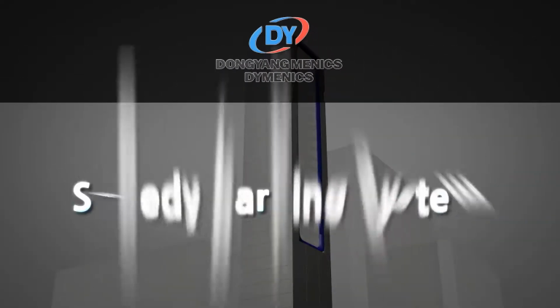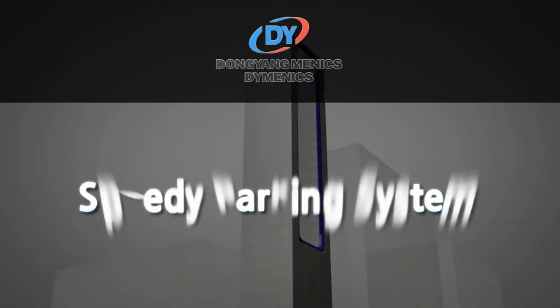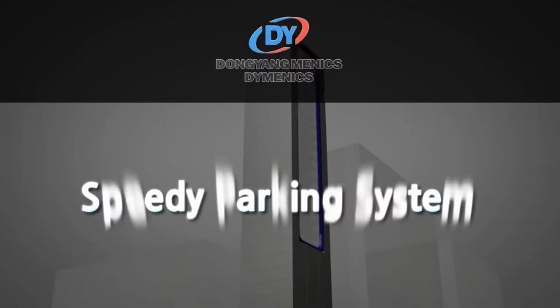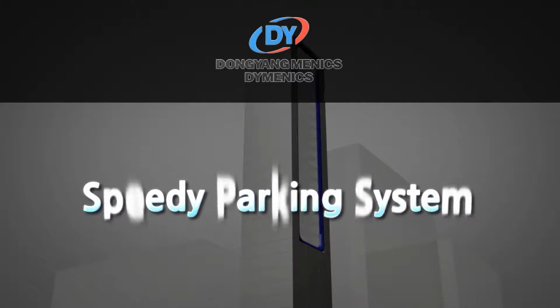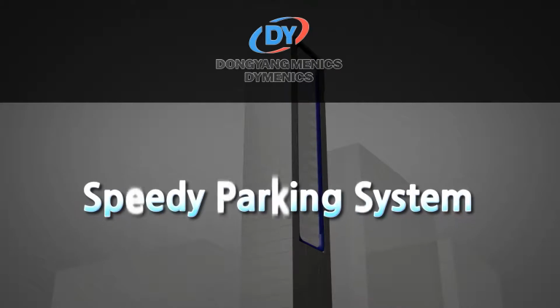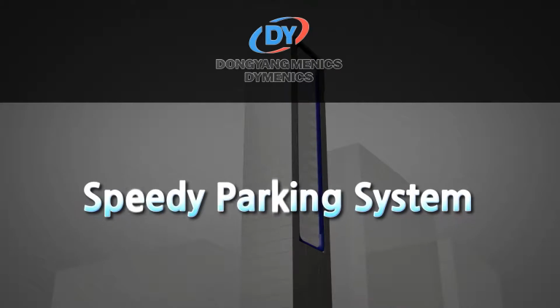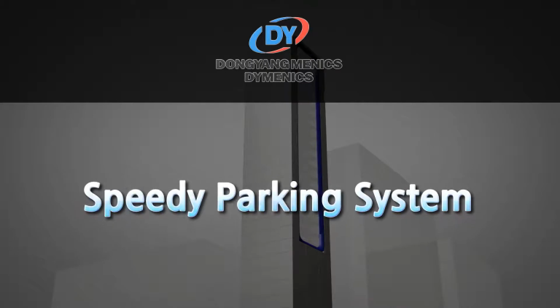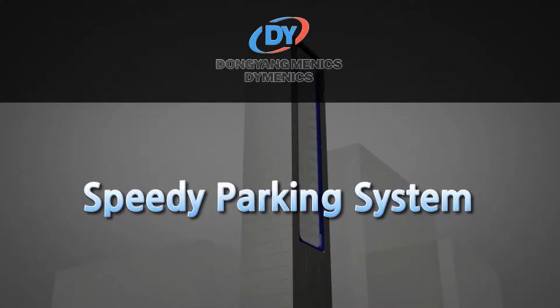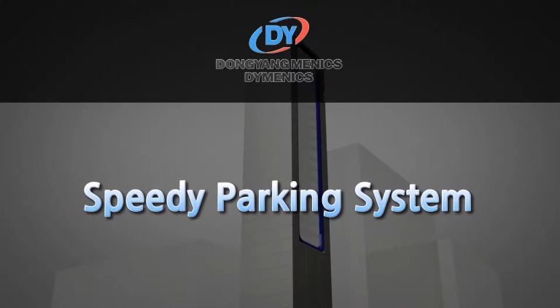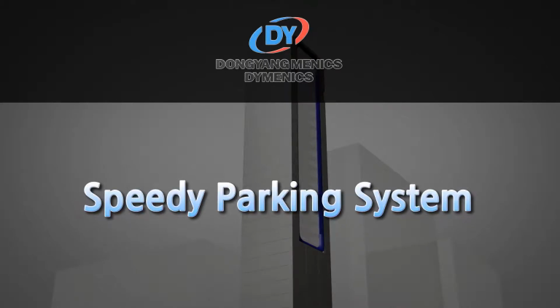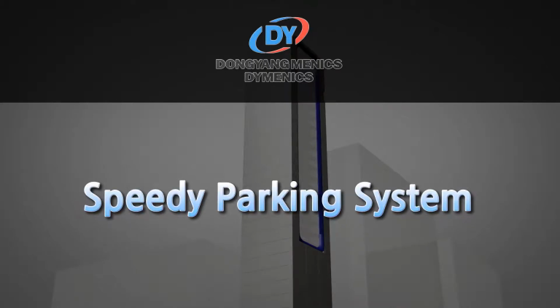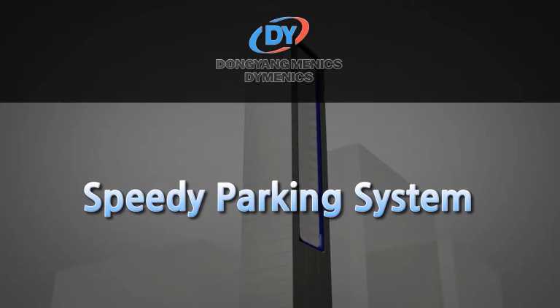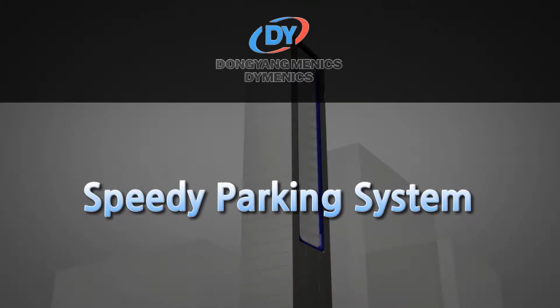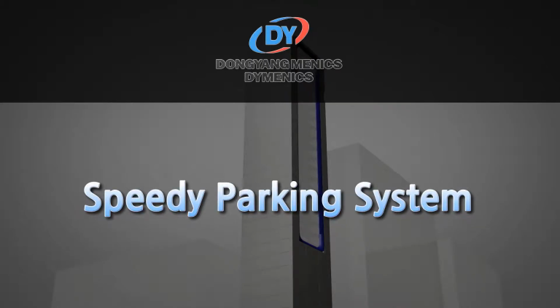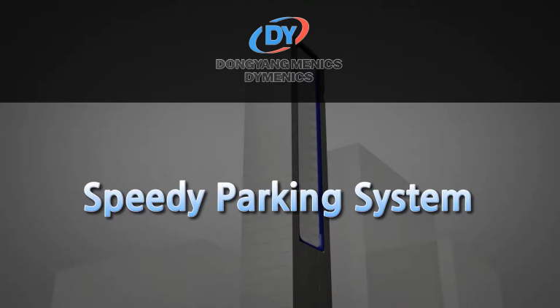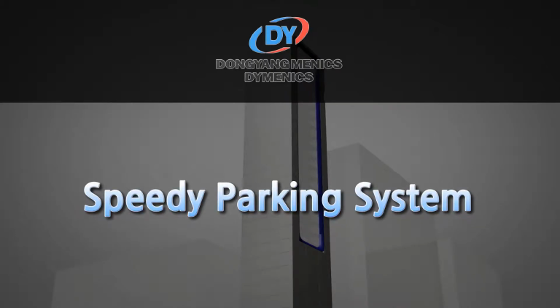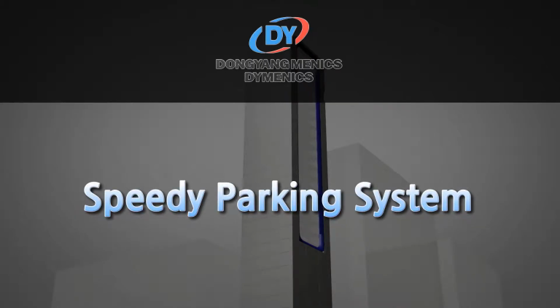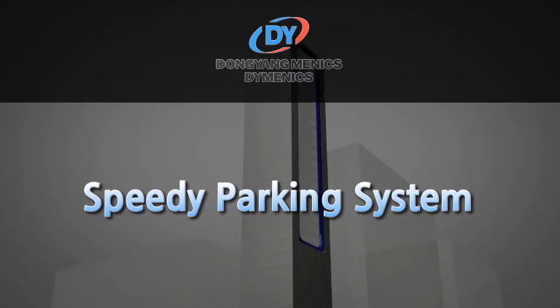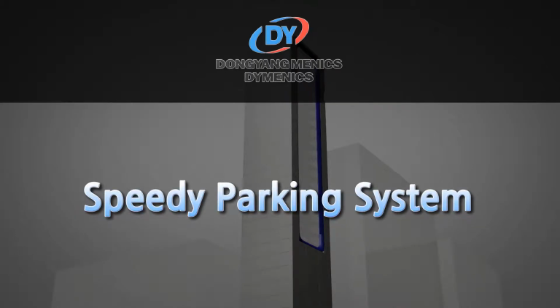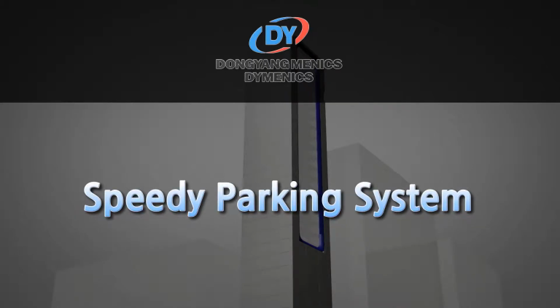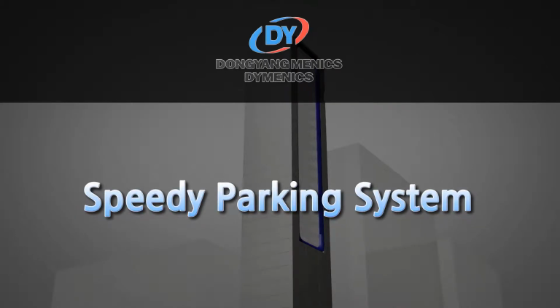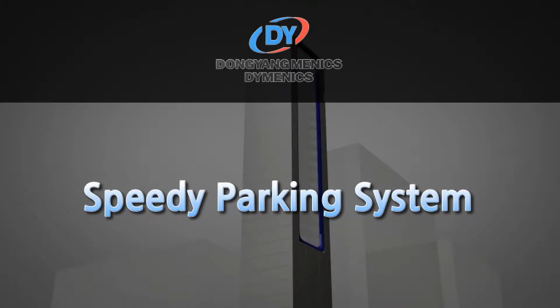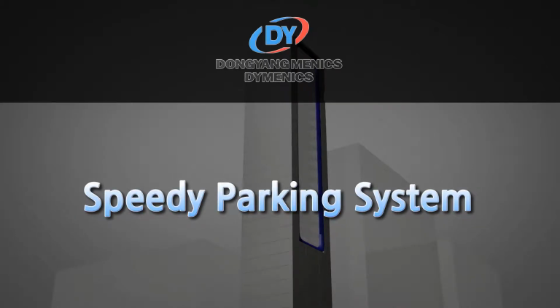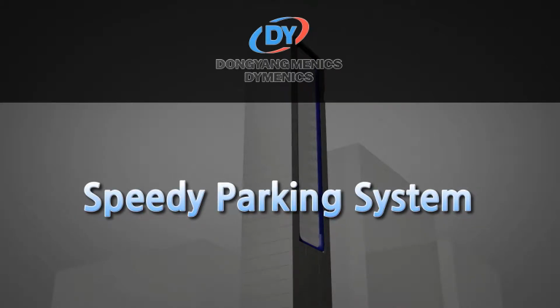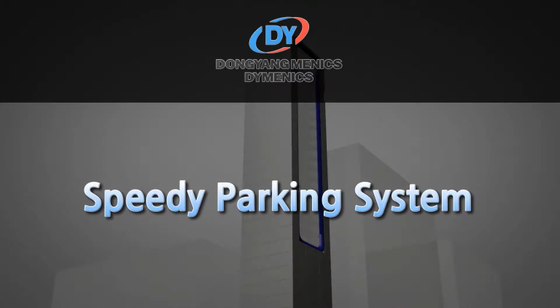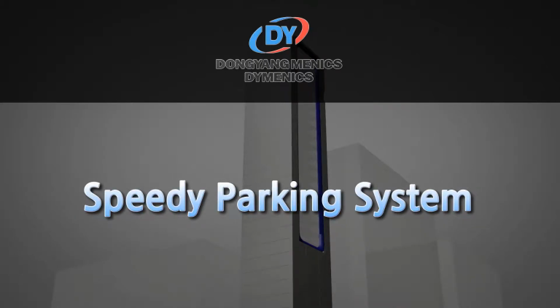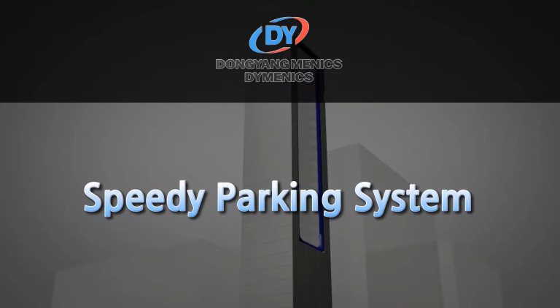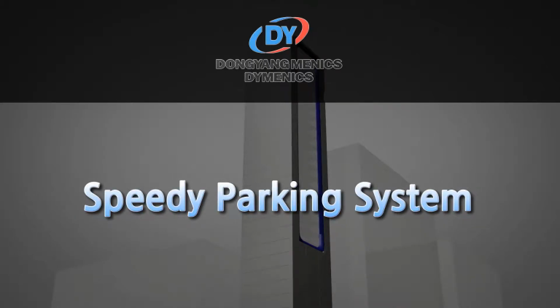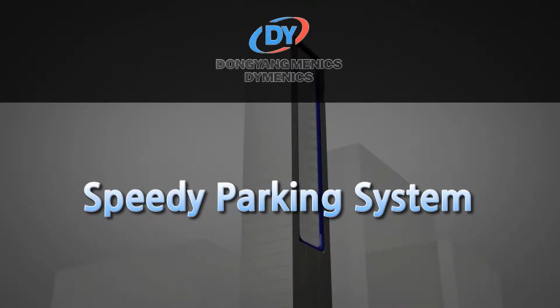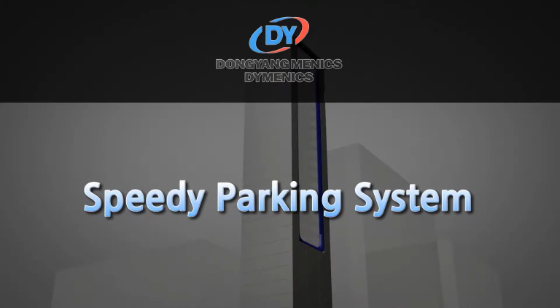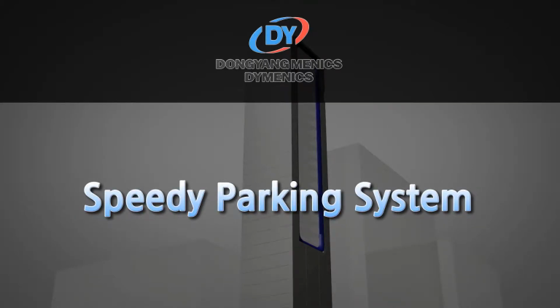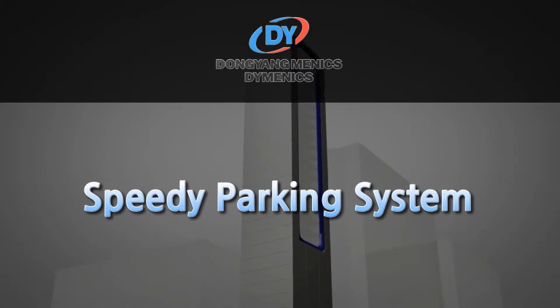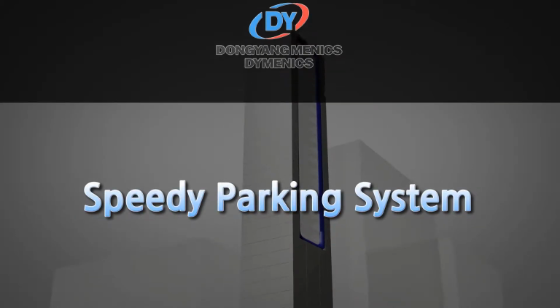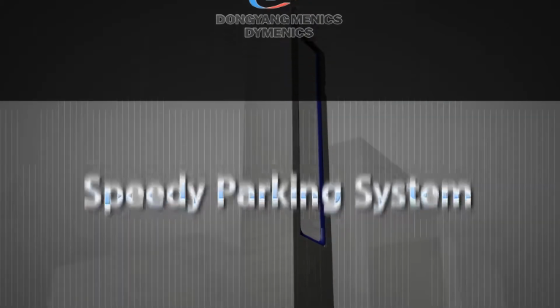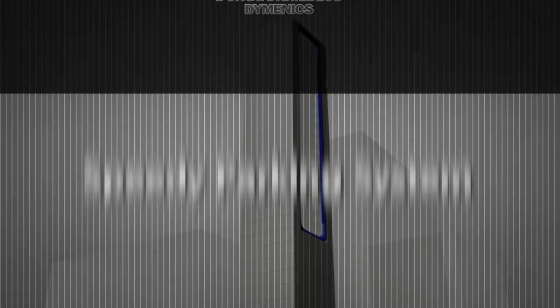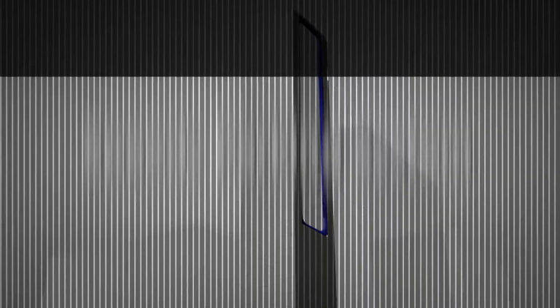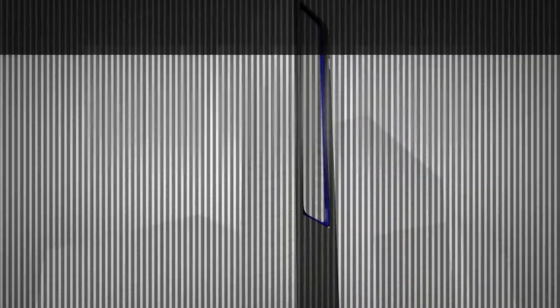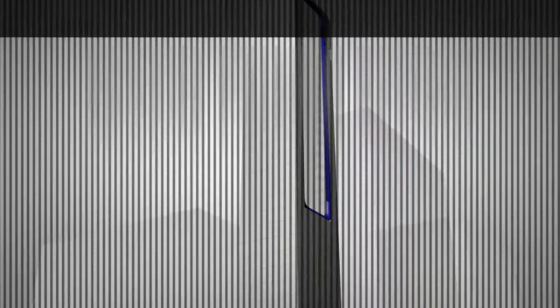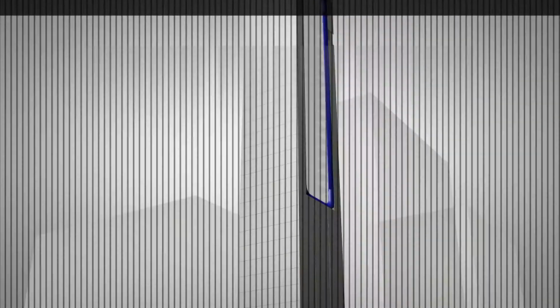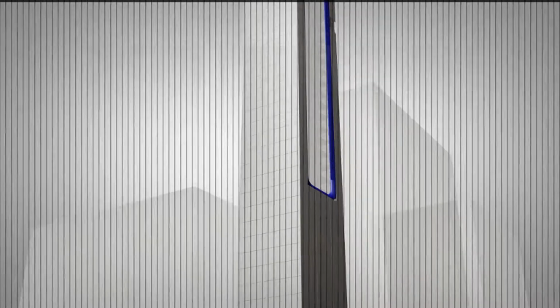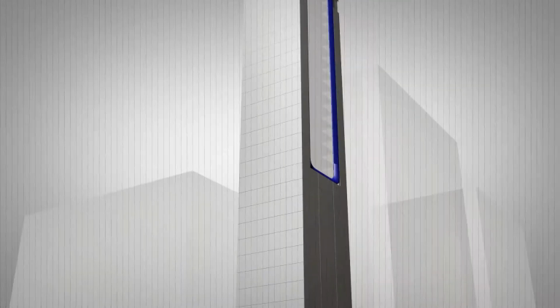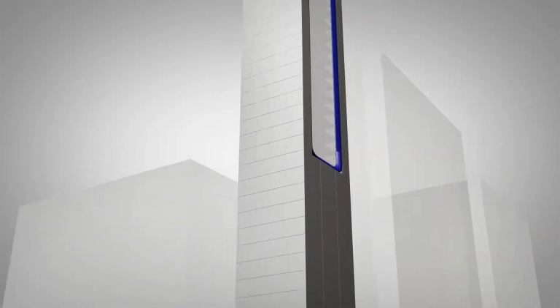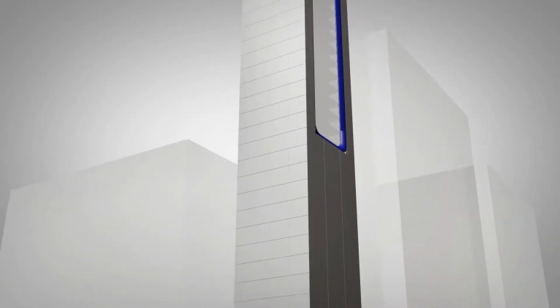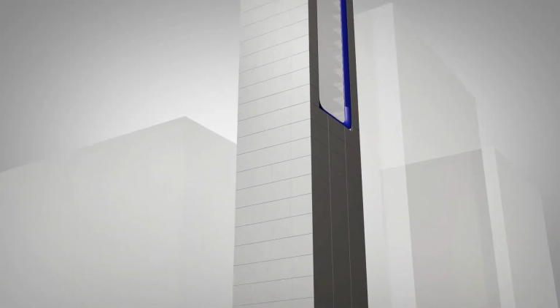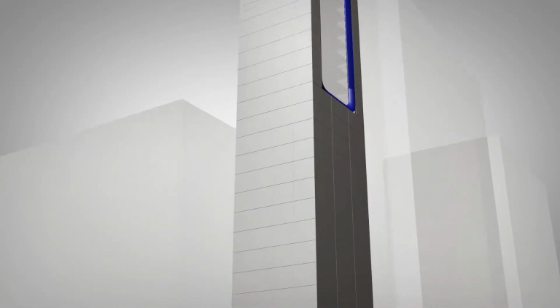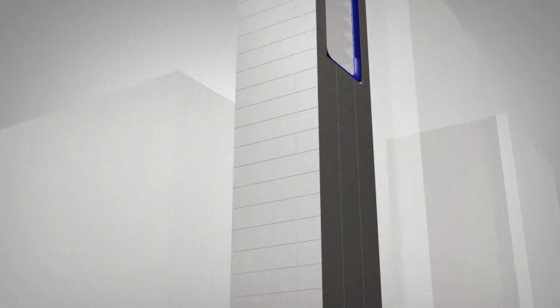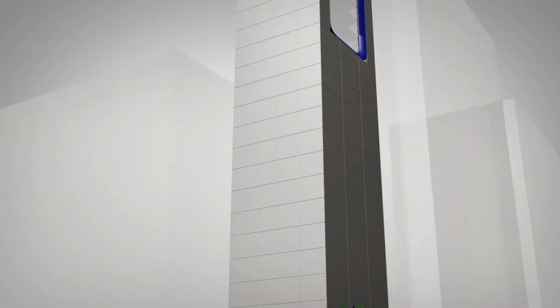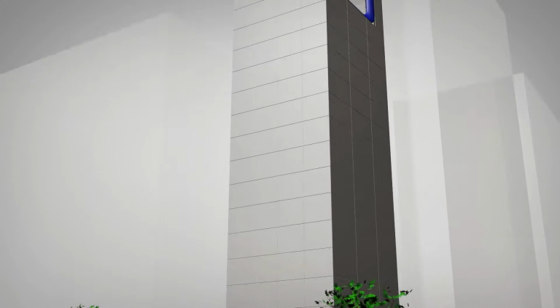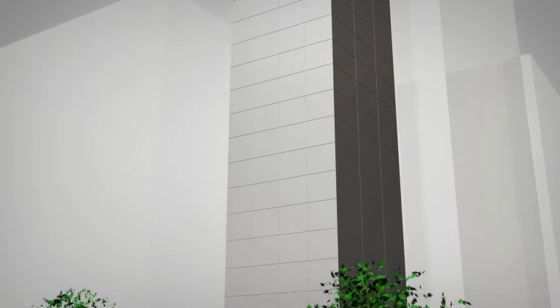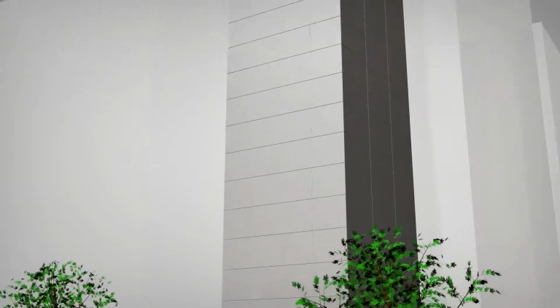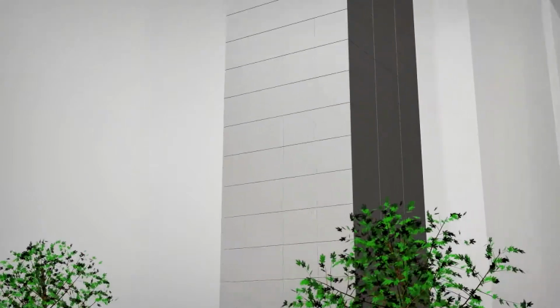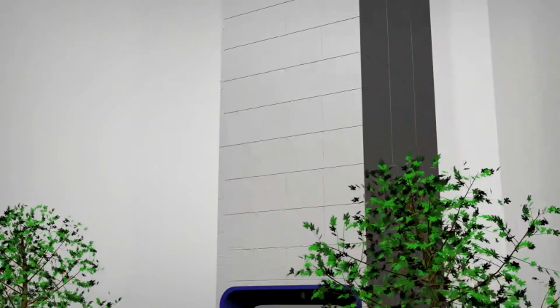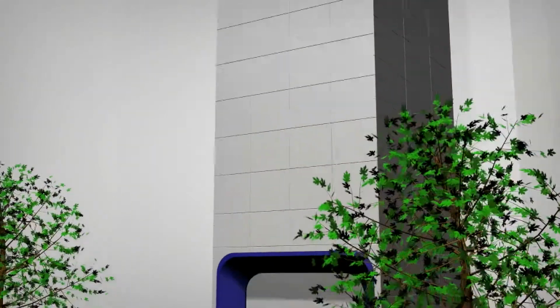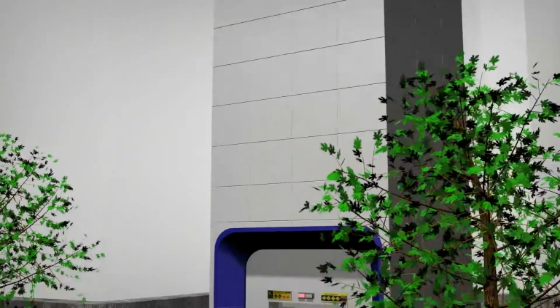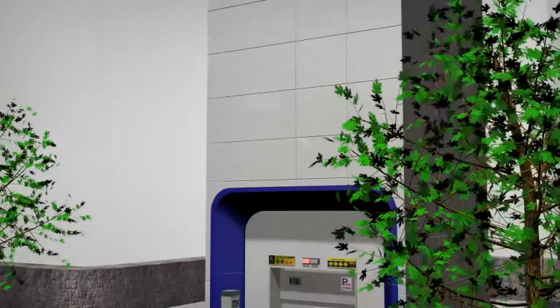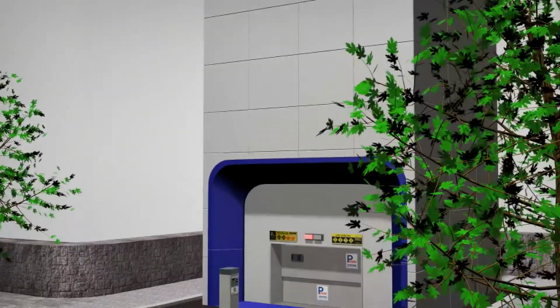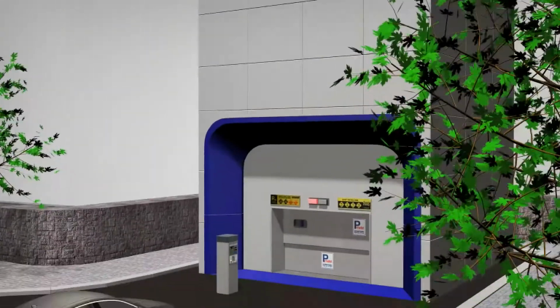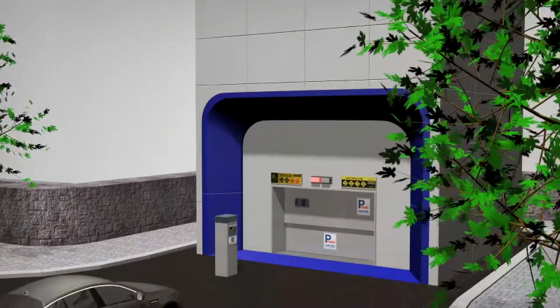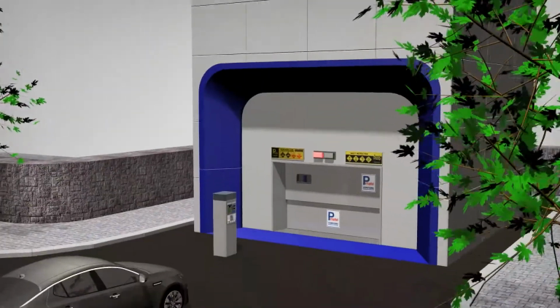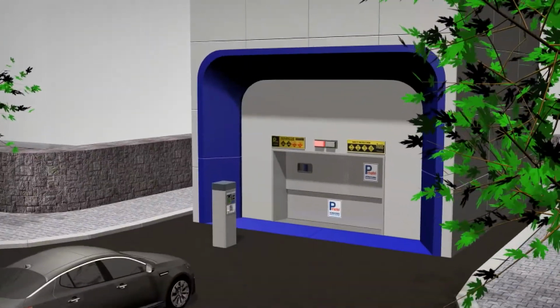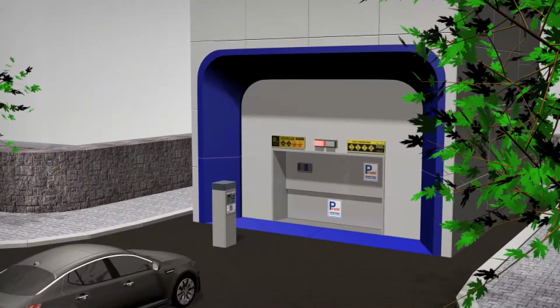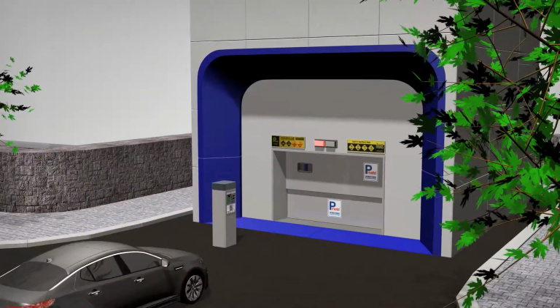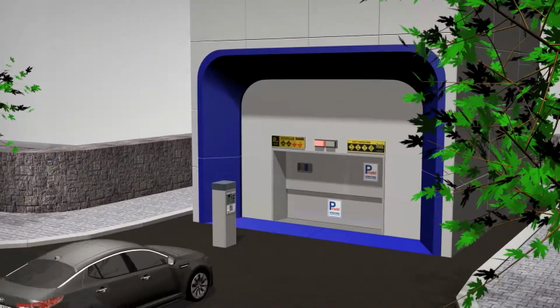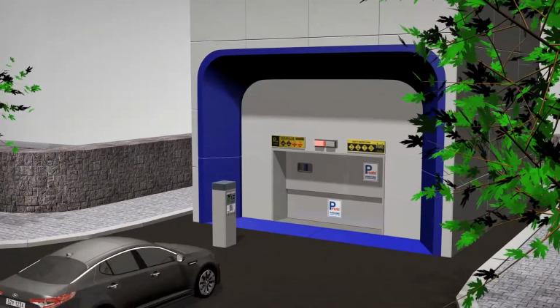Speedy Parking System. I will give an explanation about the operation principle of Dongyang Menik's Speedy Parking System.